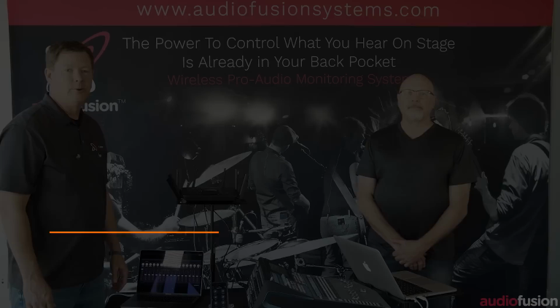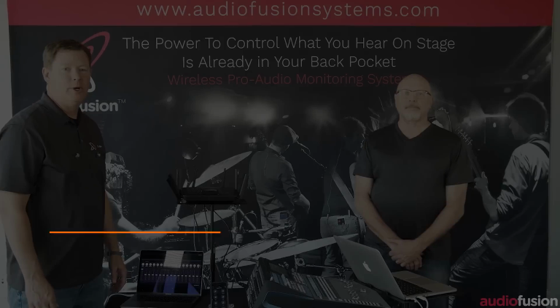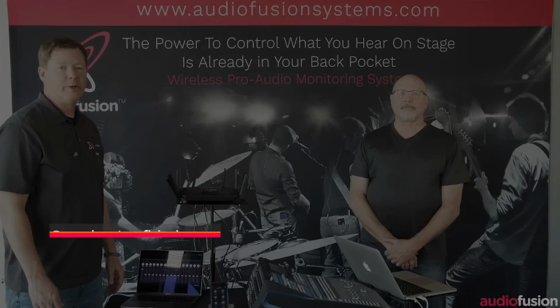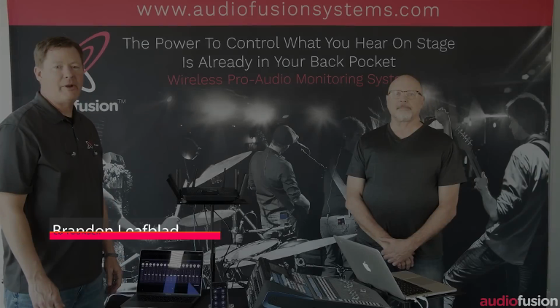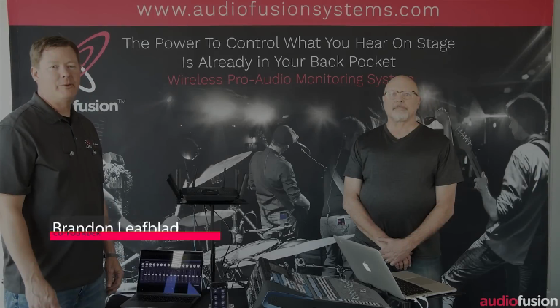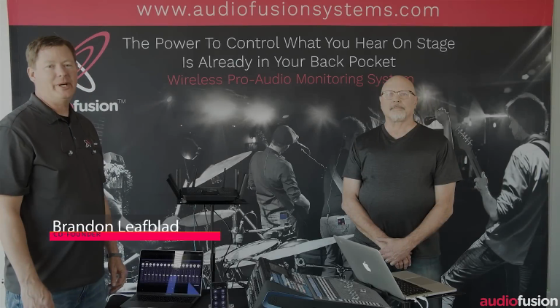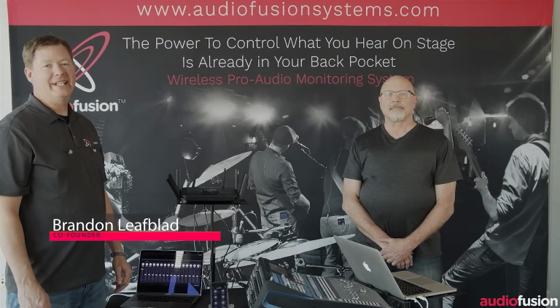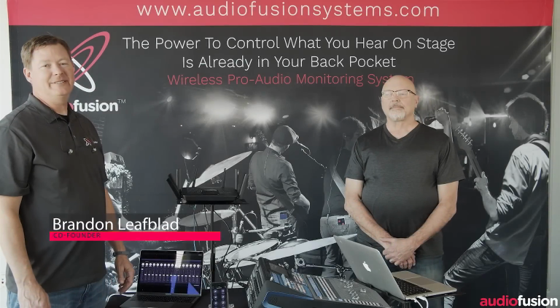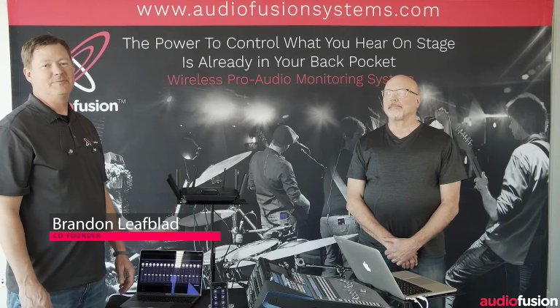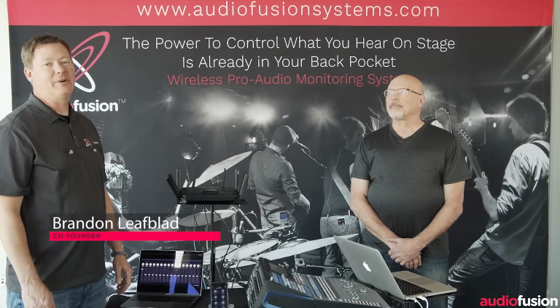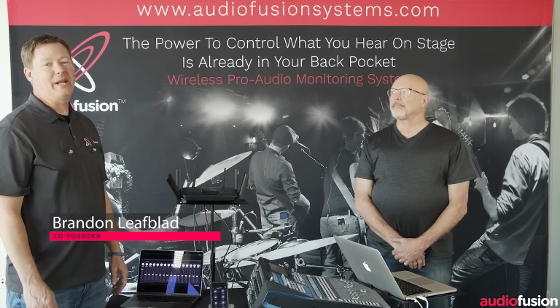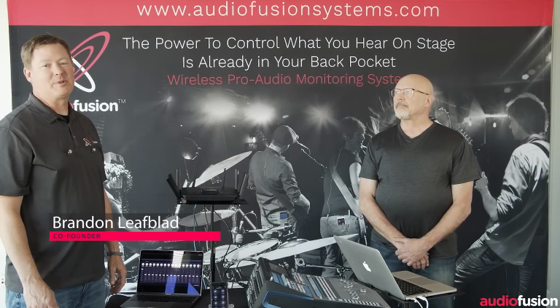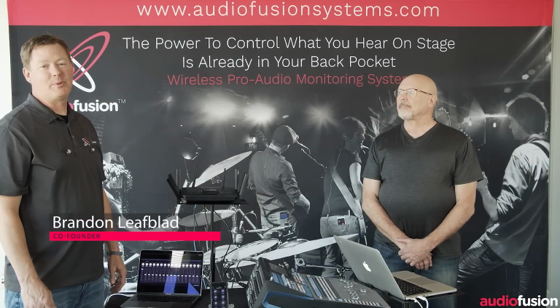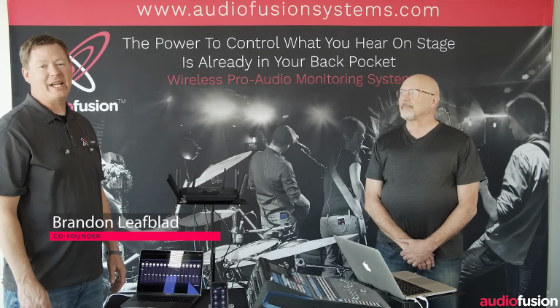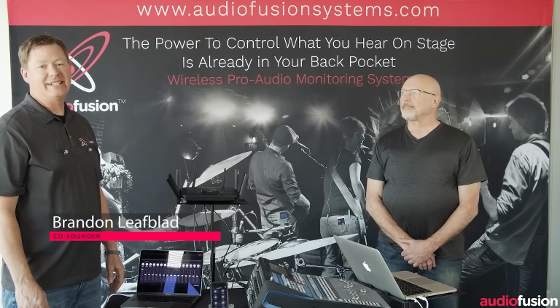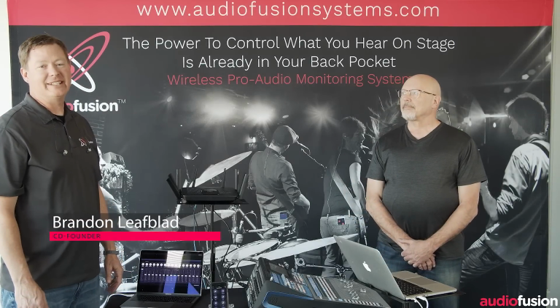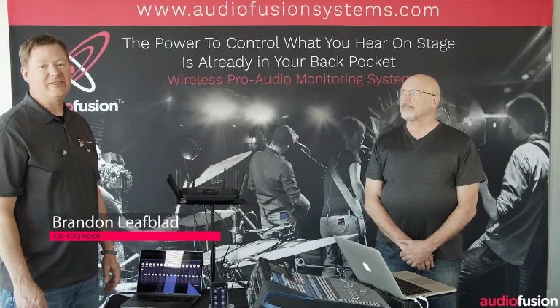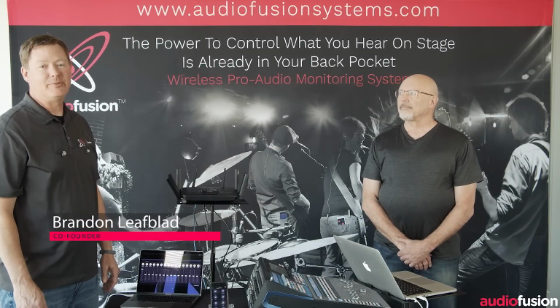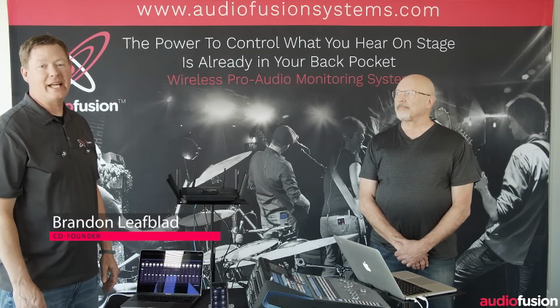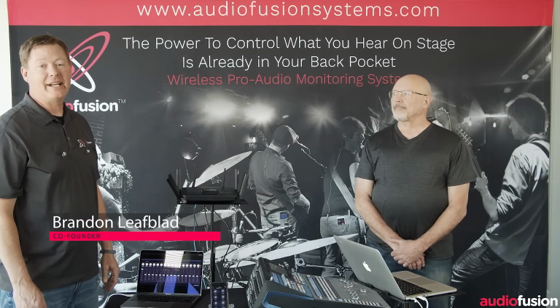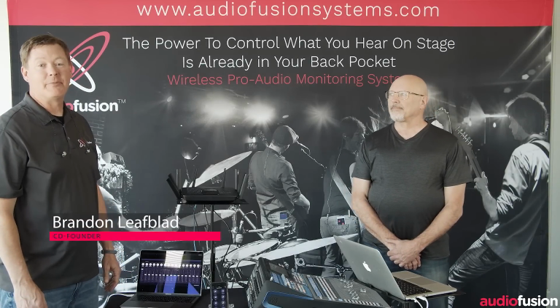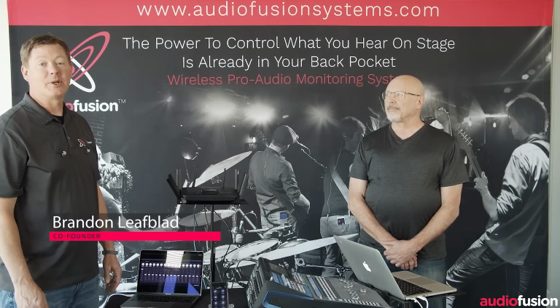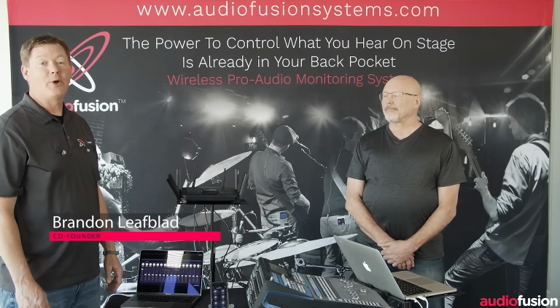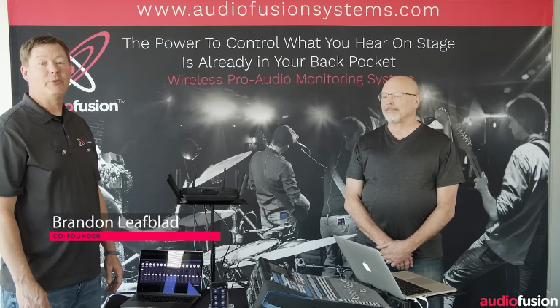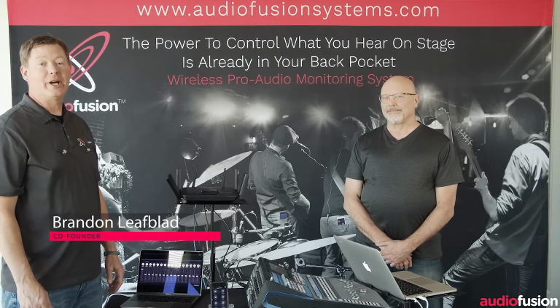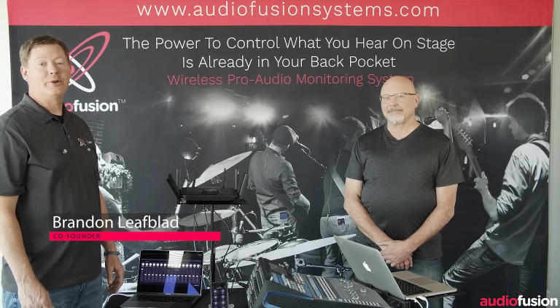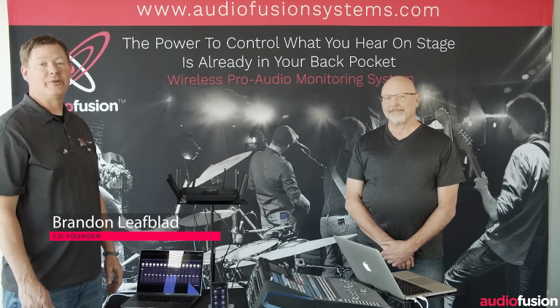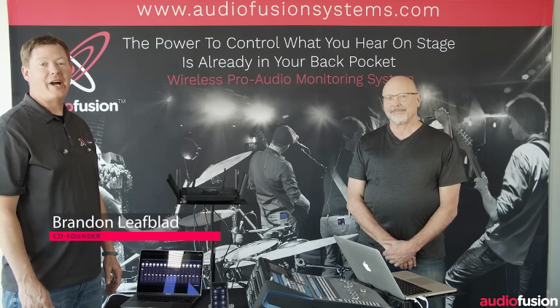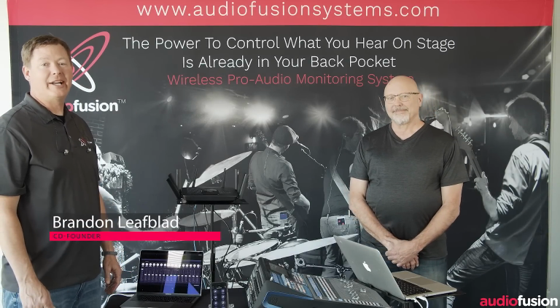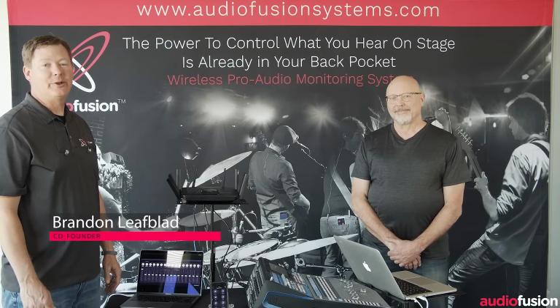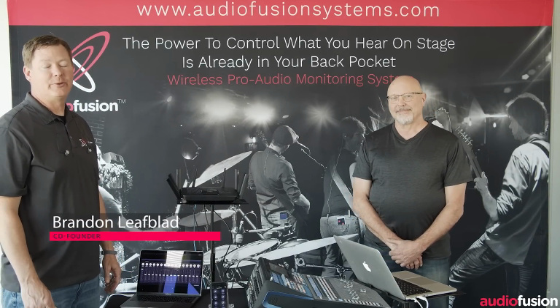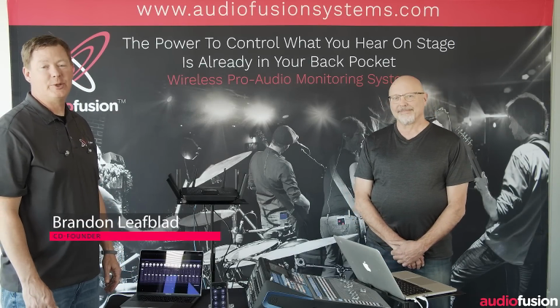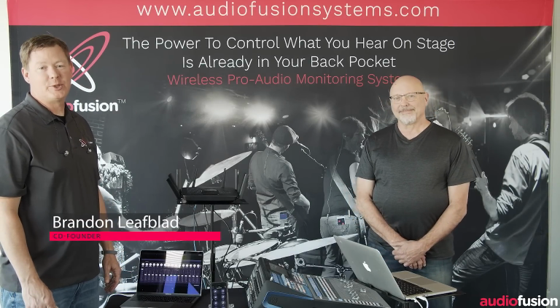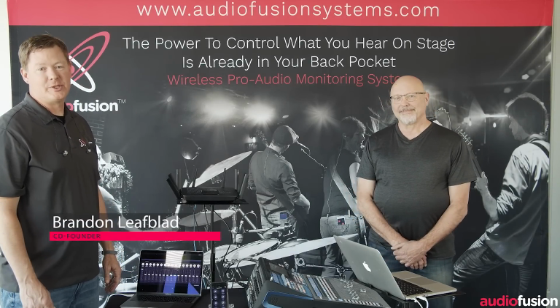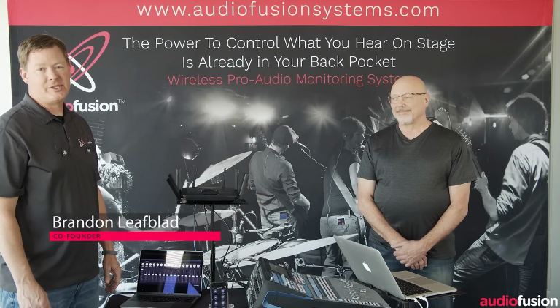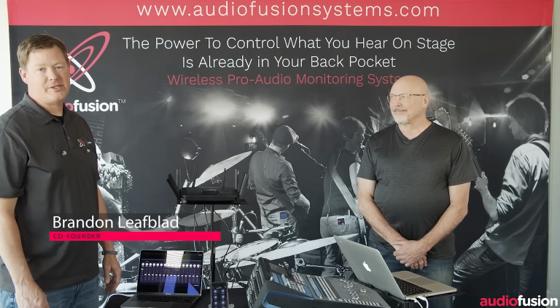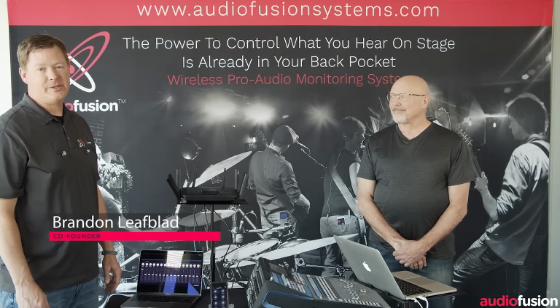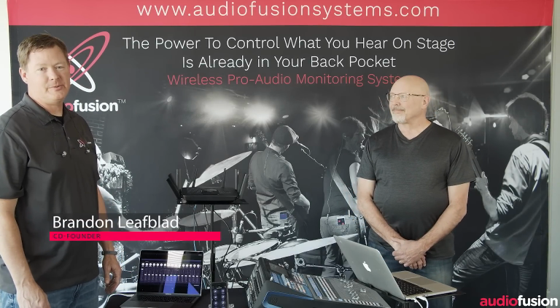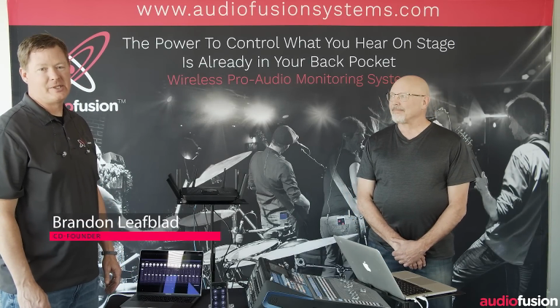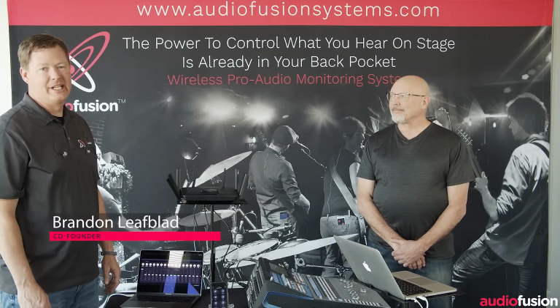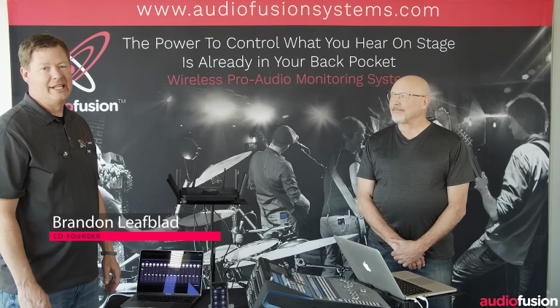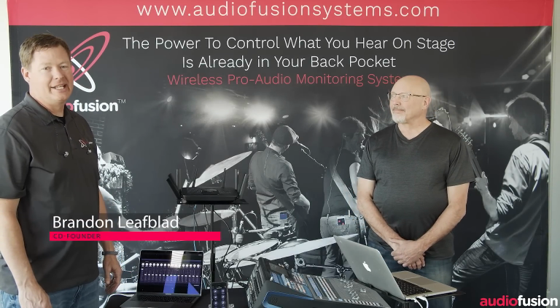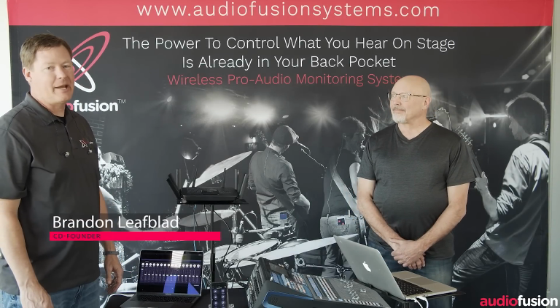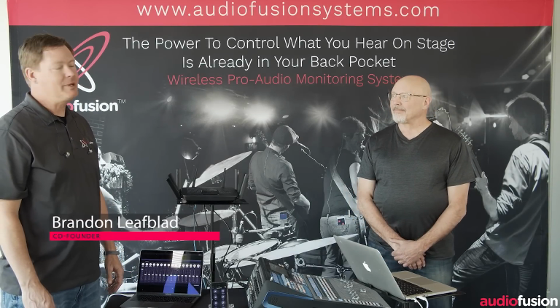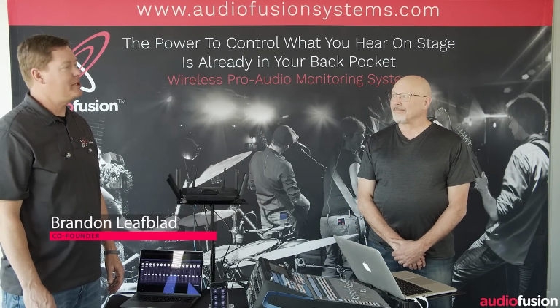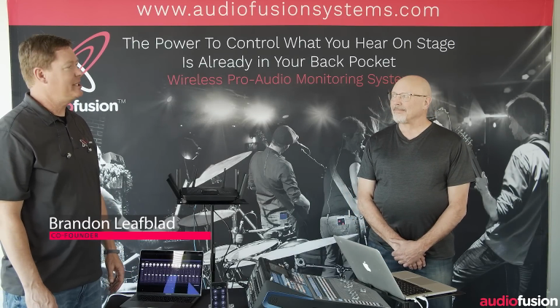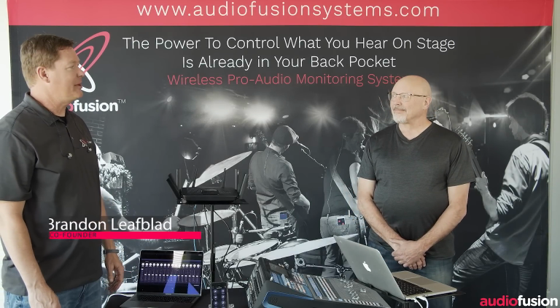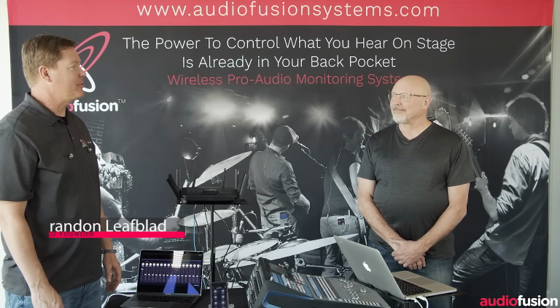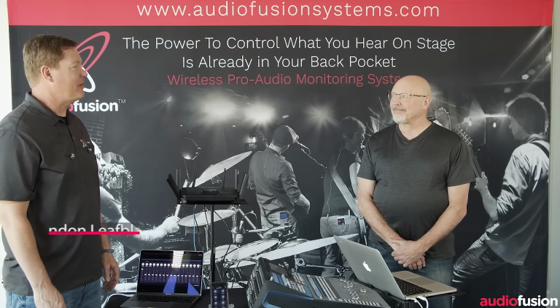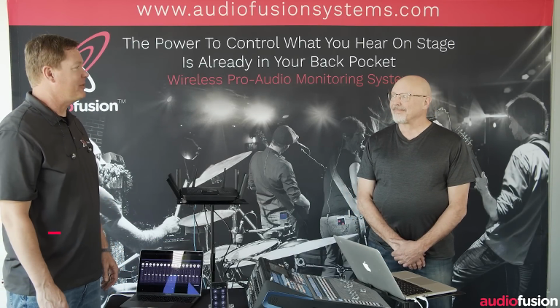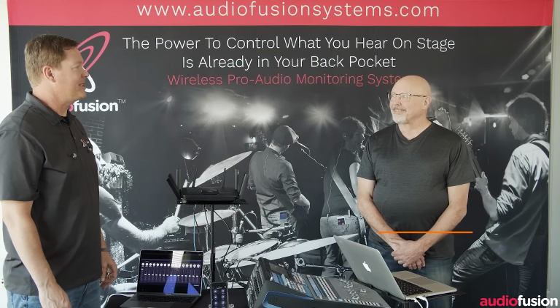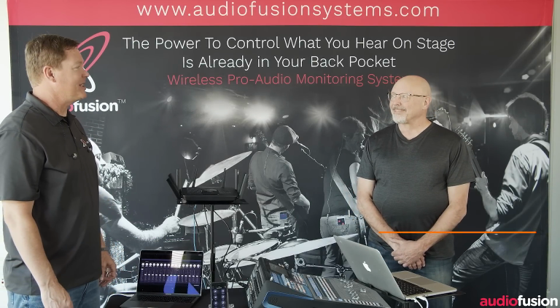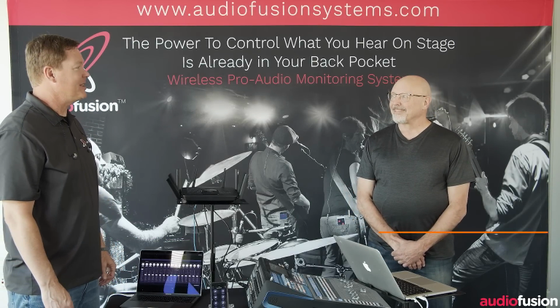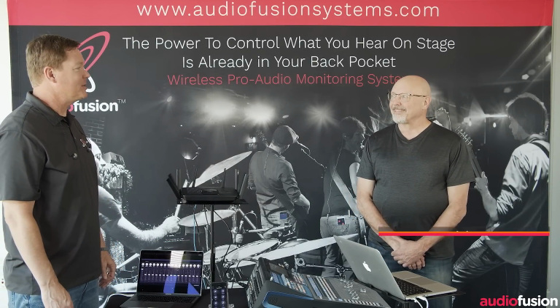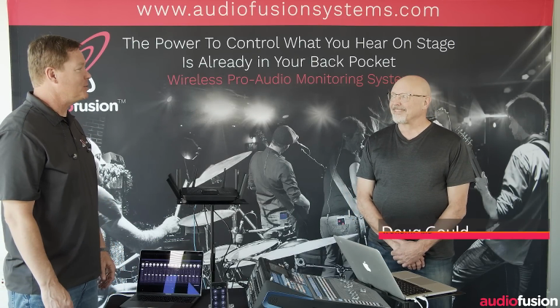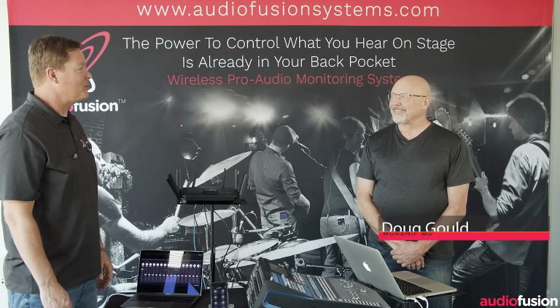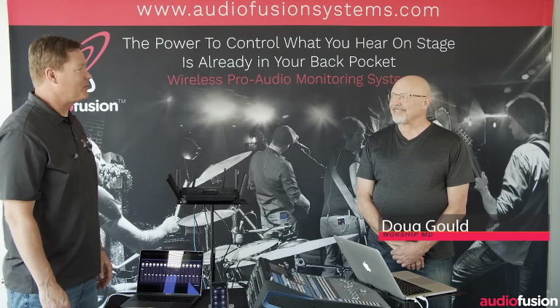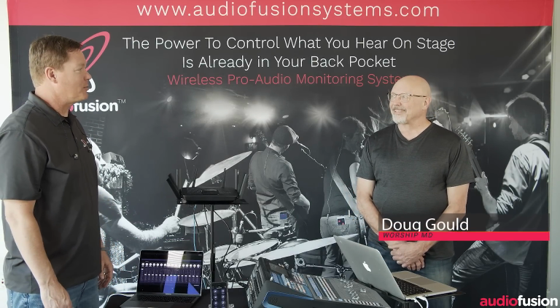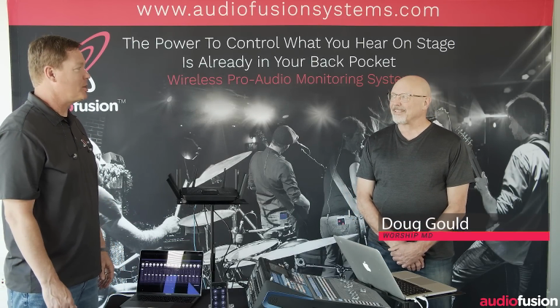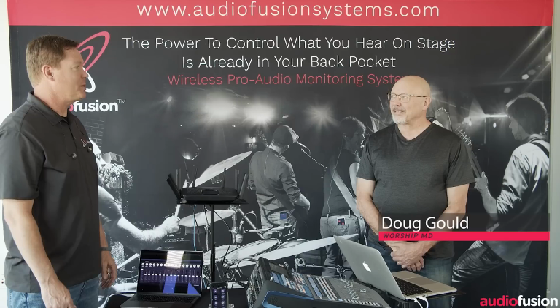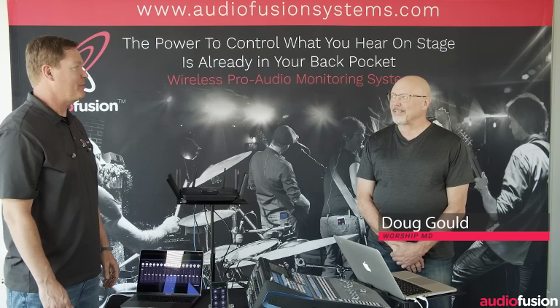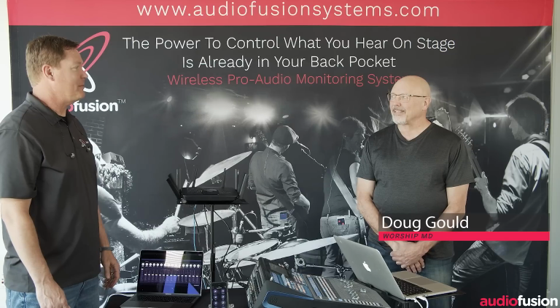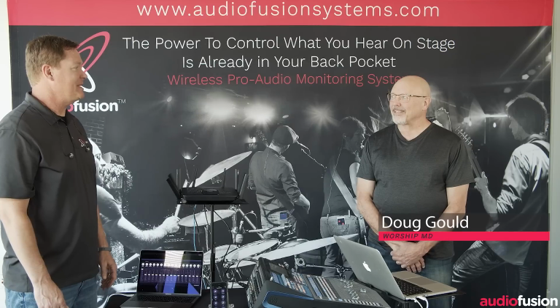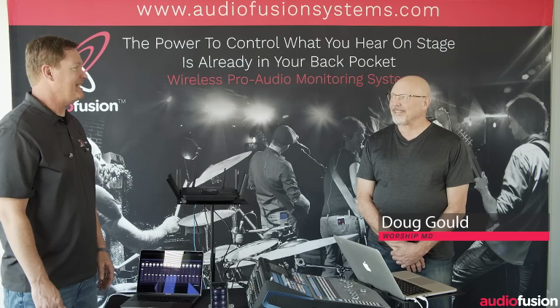Welcome, everybody. My name is Brandon Leifblad. I'm the co-founder of AudioFusion Systems, and I'm here today with my friend Doug Gould from WorshipMD.